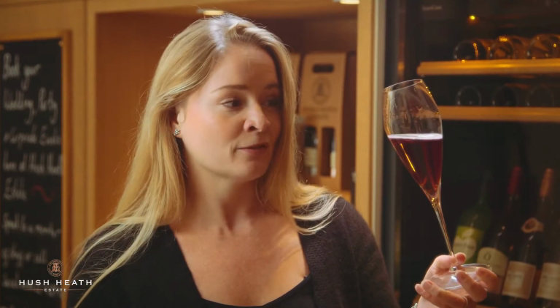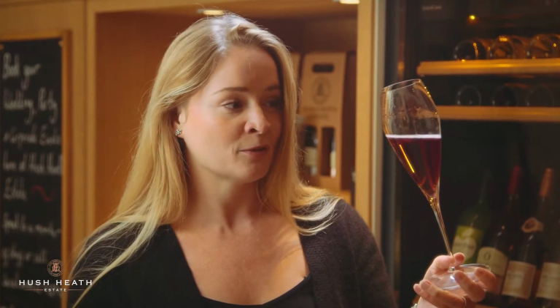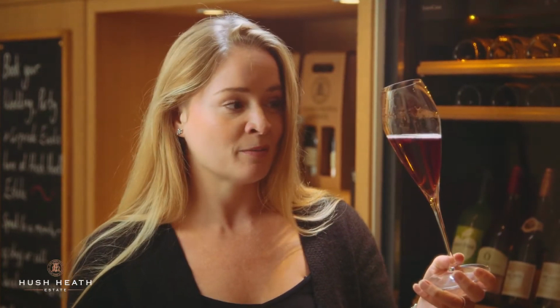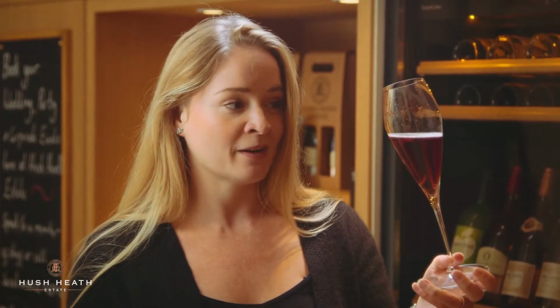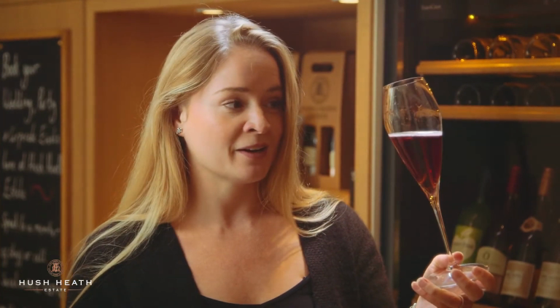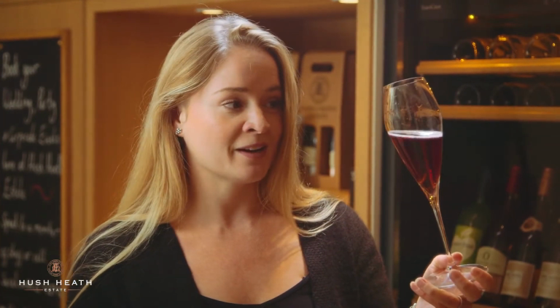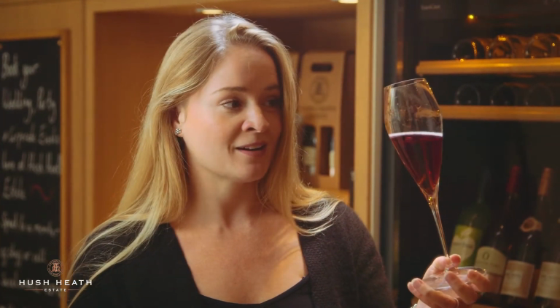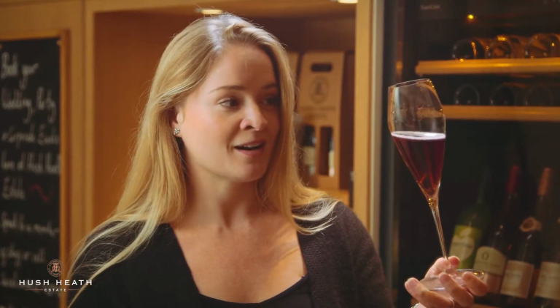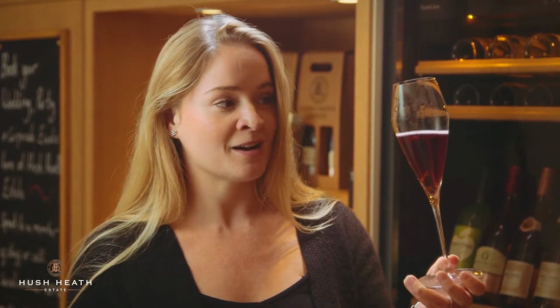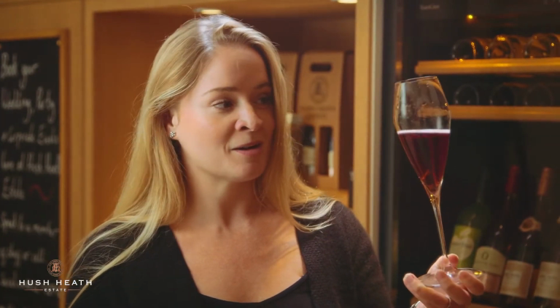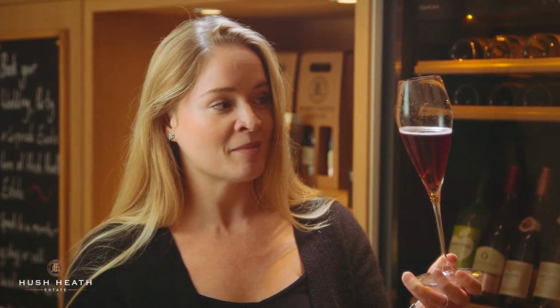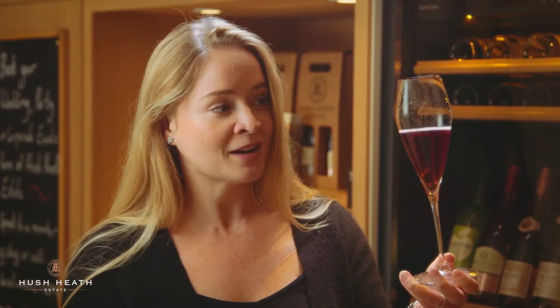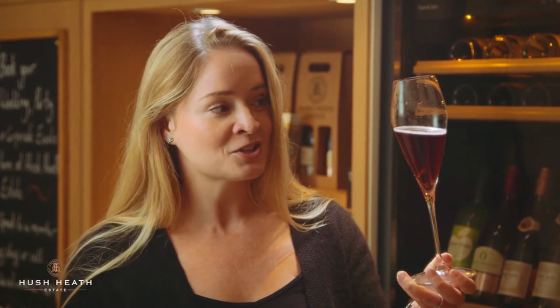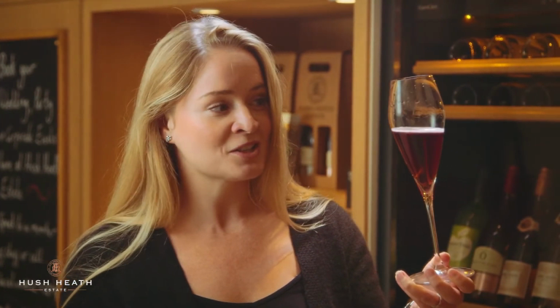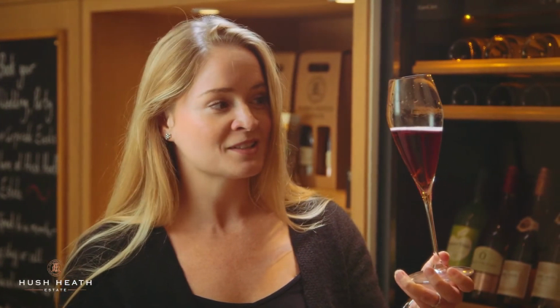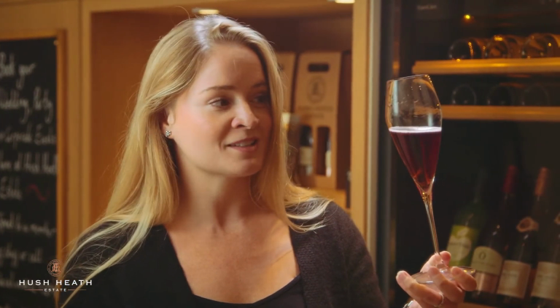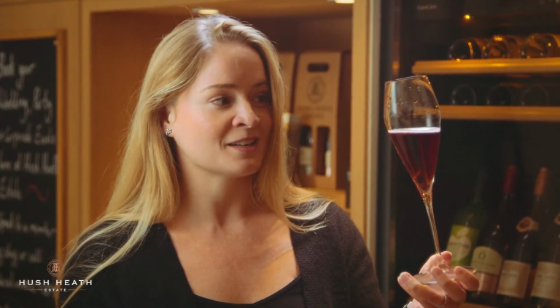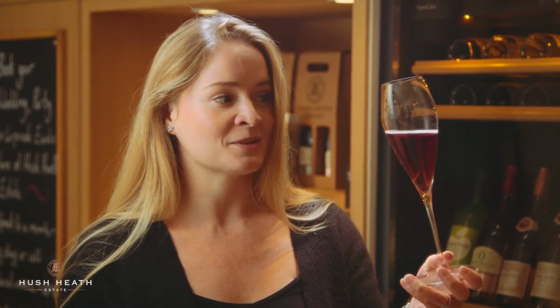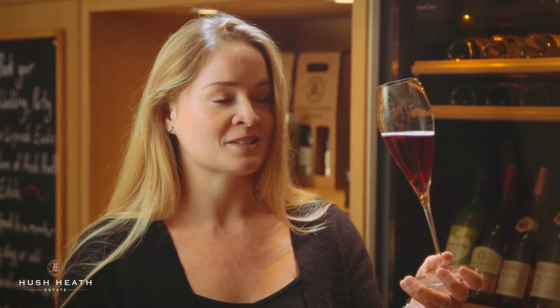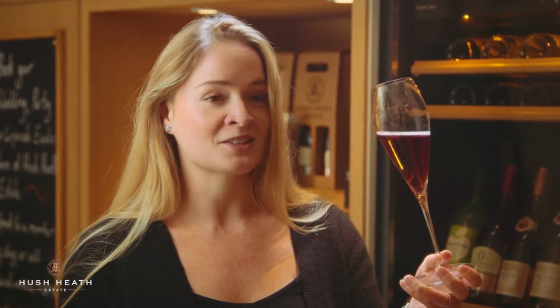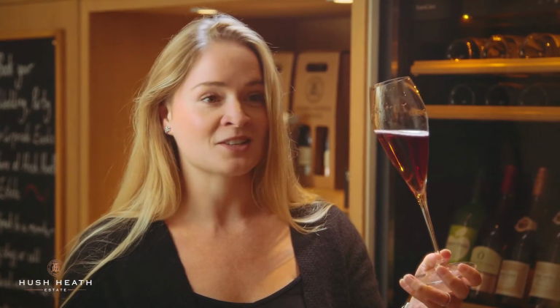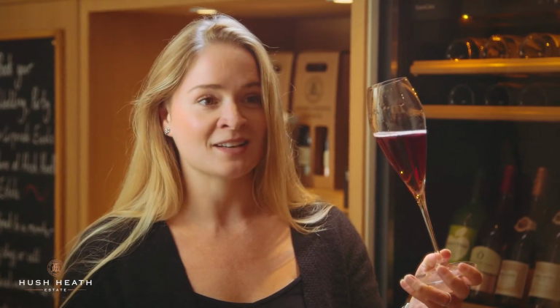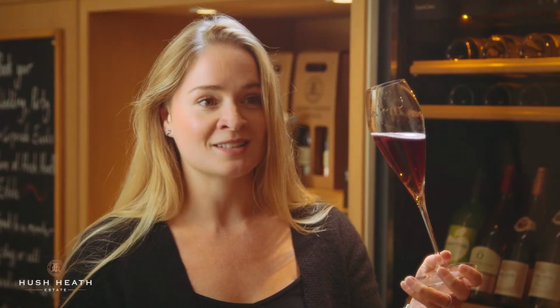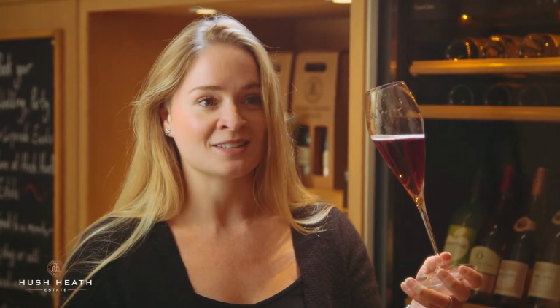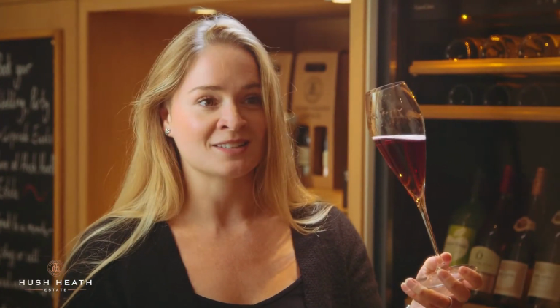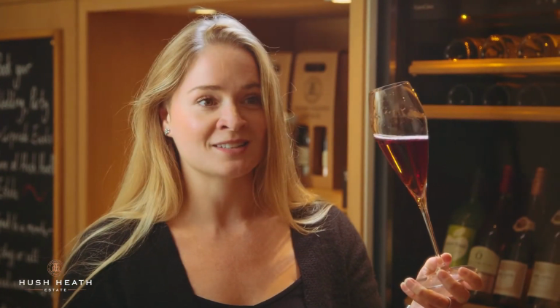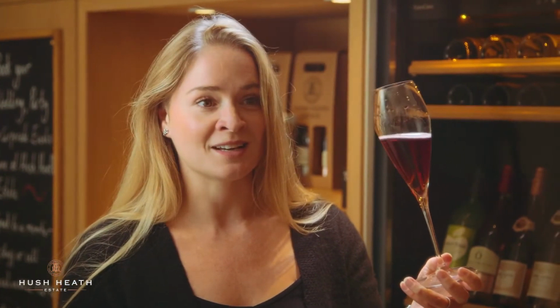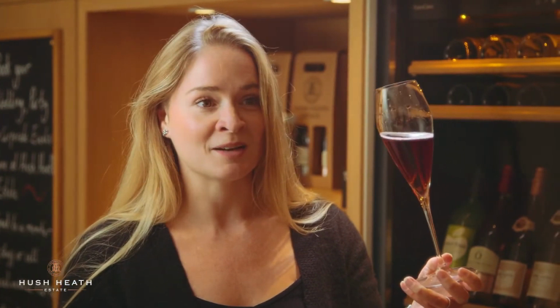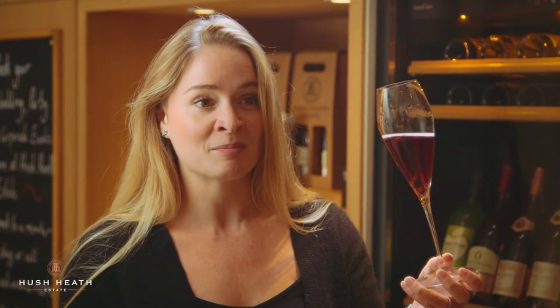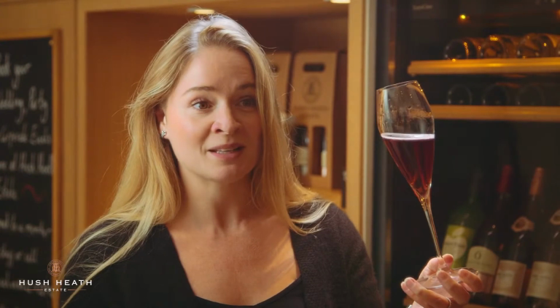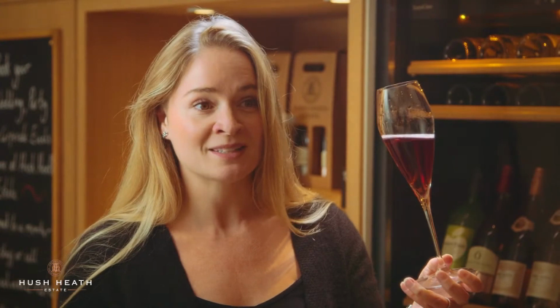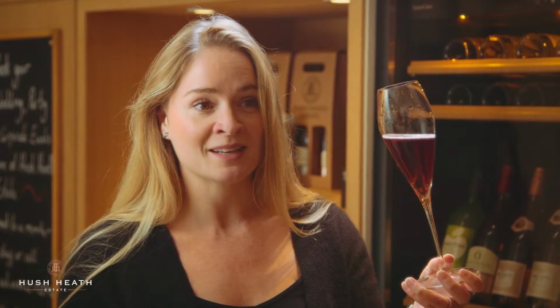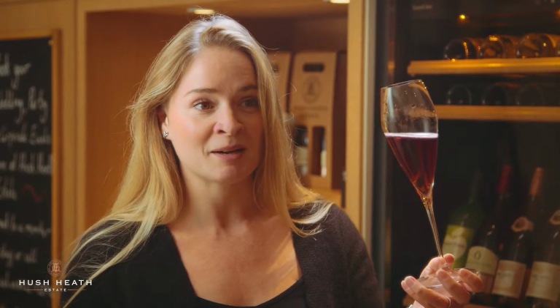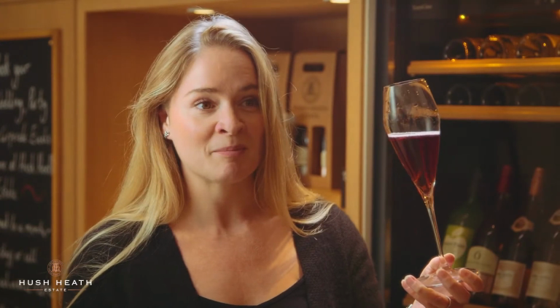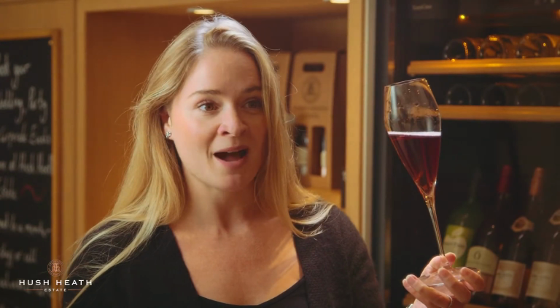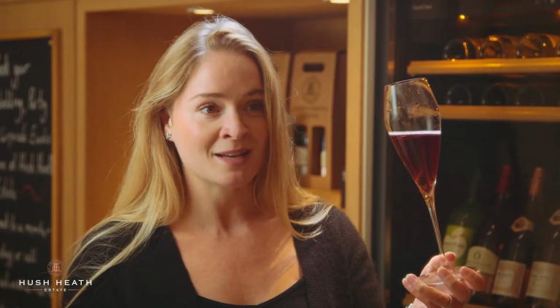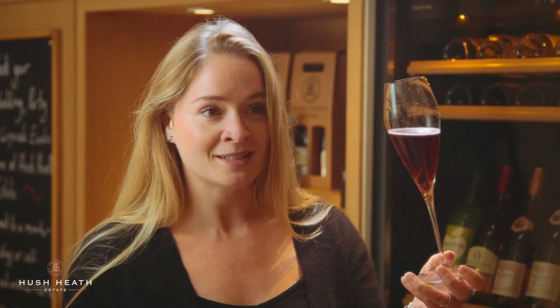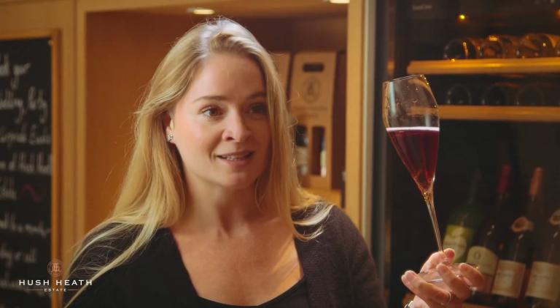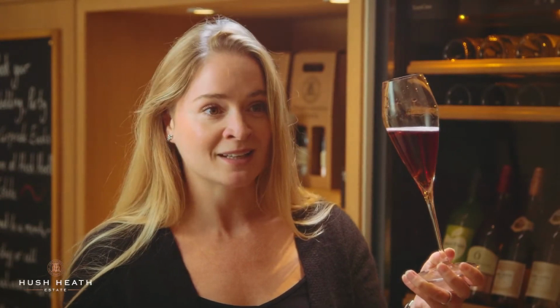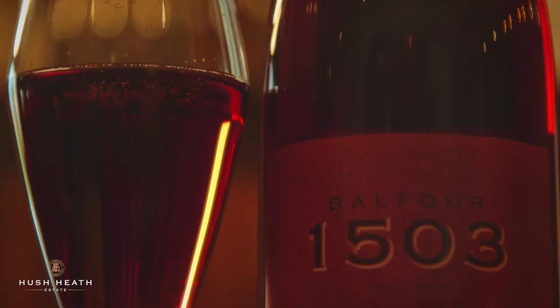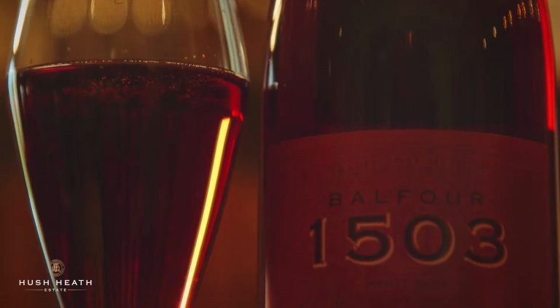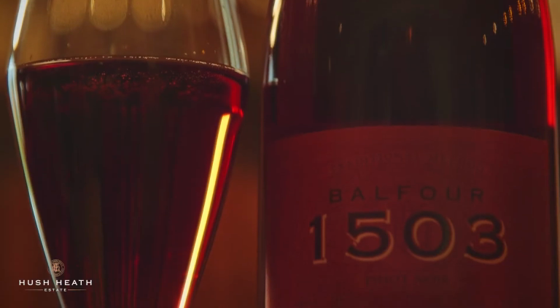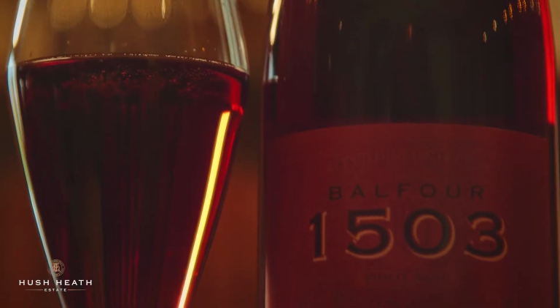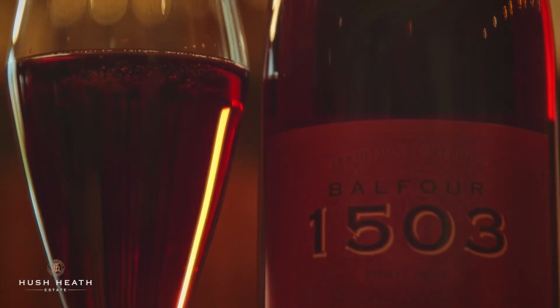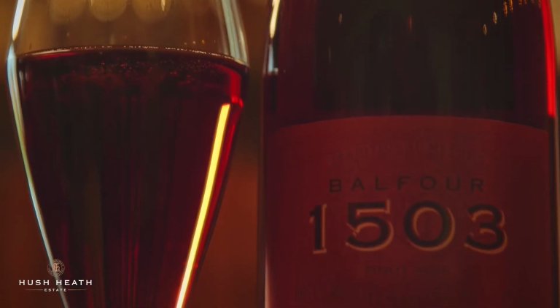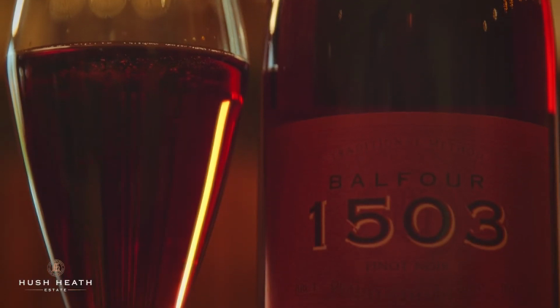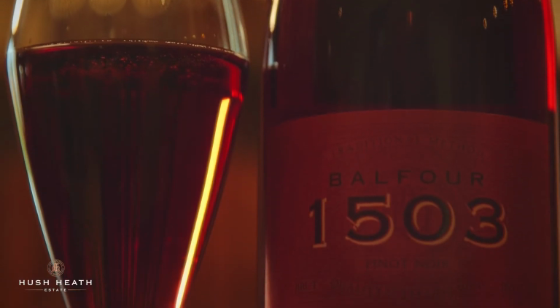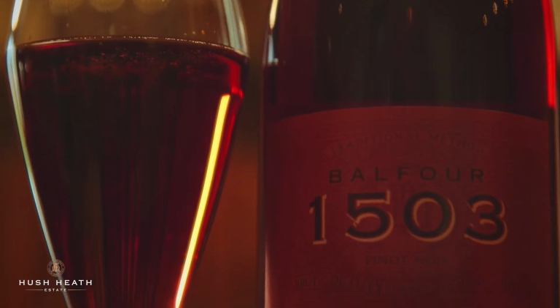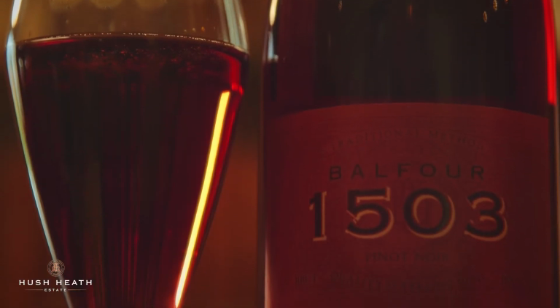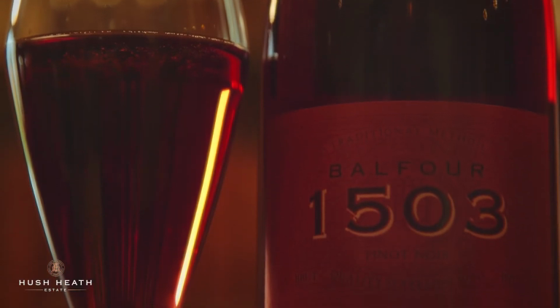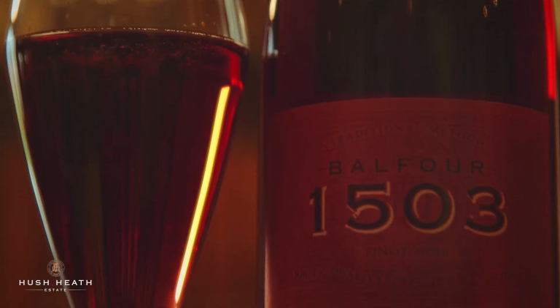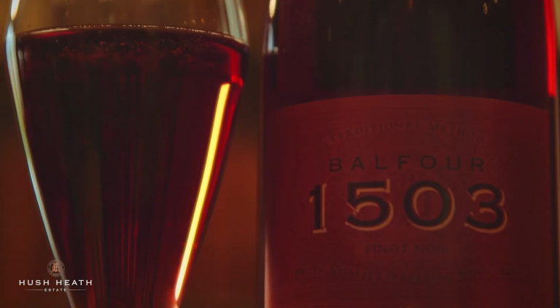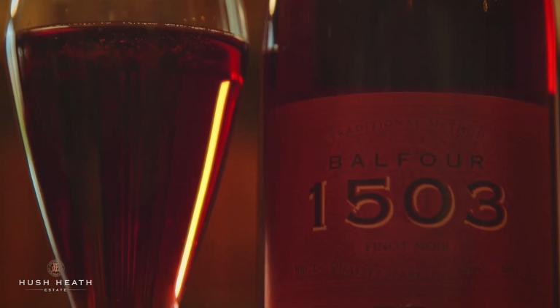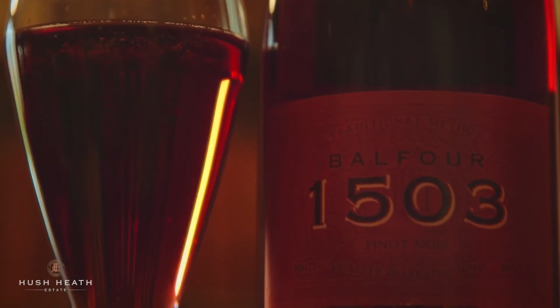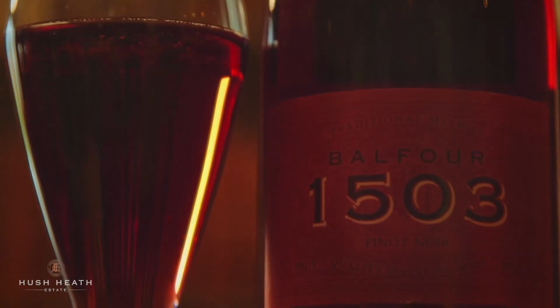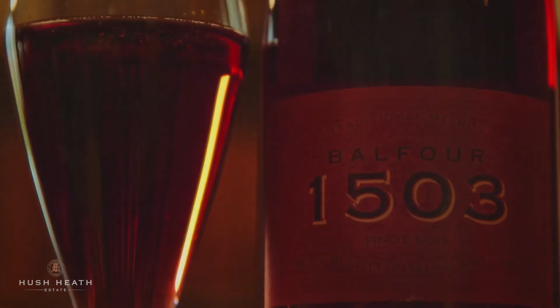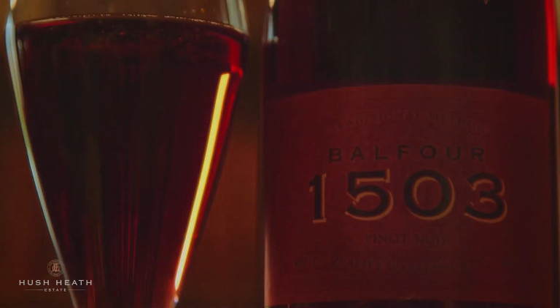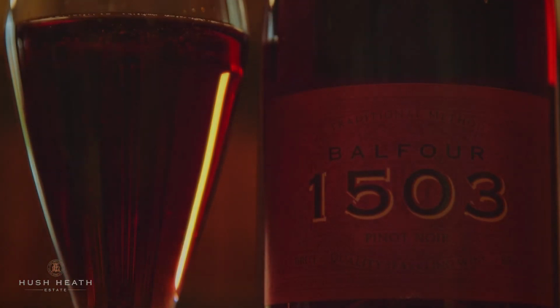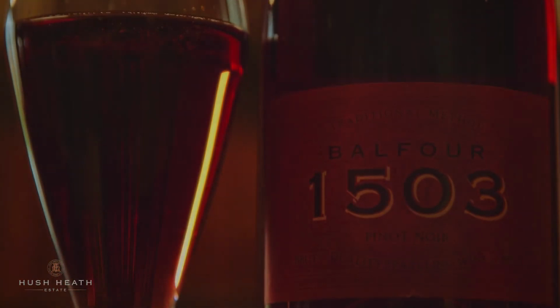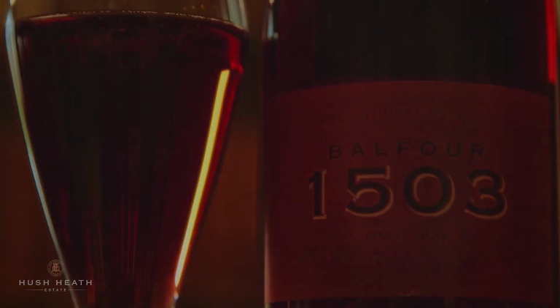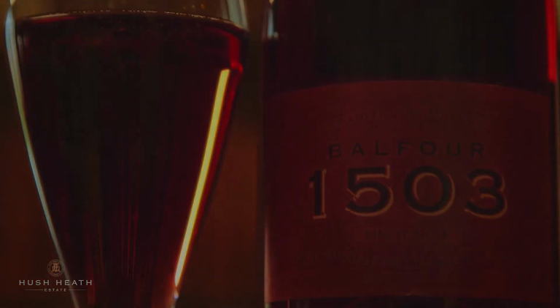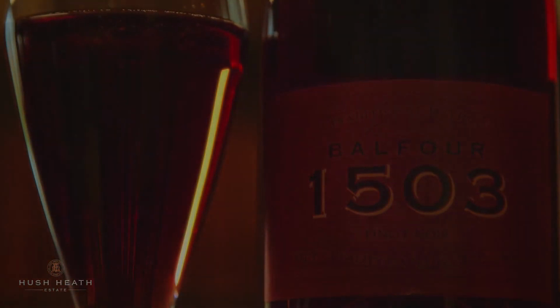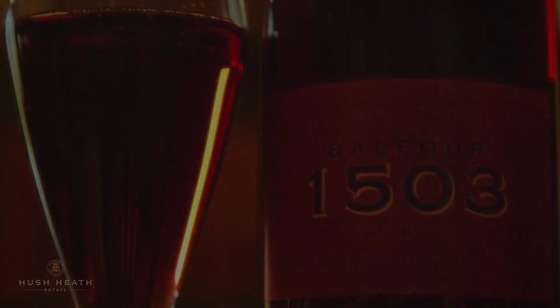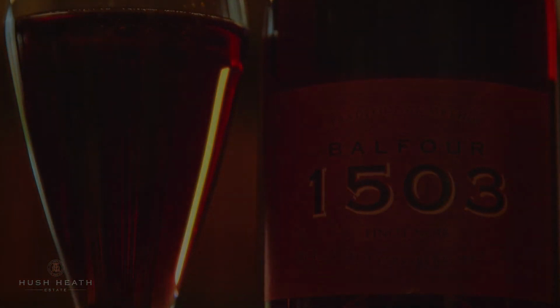Food pairing matches I would suggest are pizza and pasta. I think the key to this wine is keeping it light and friendly.